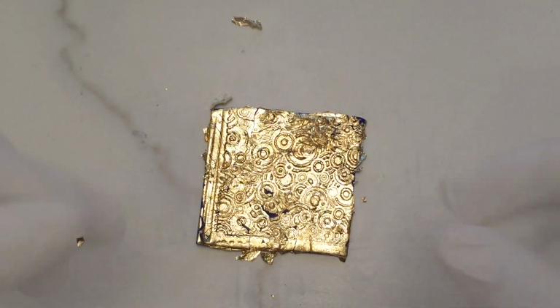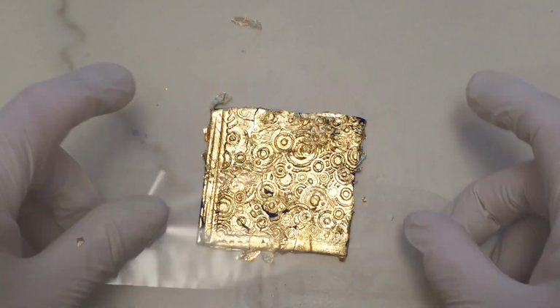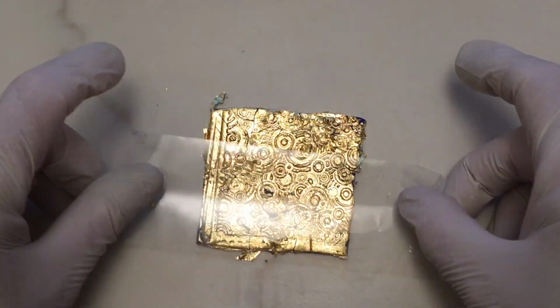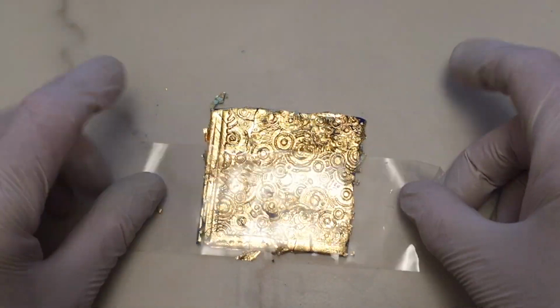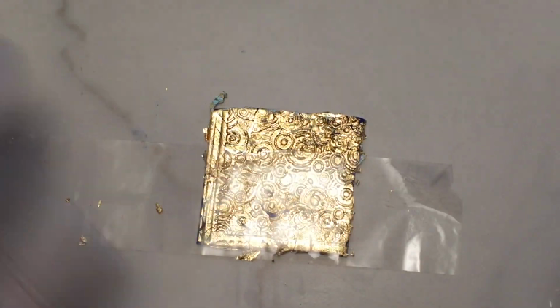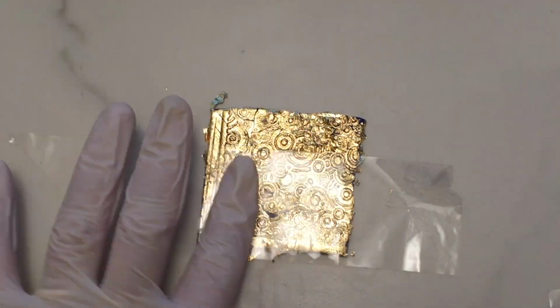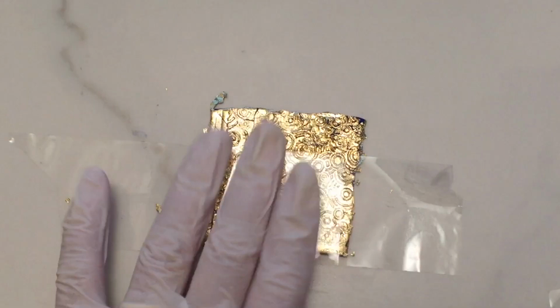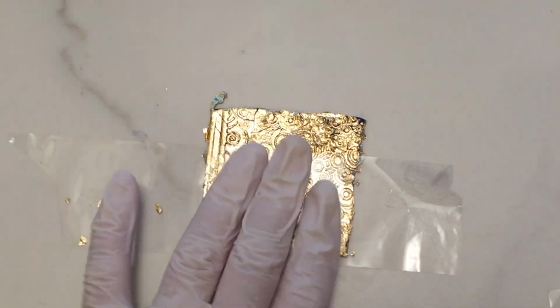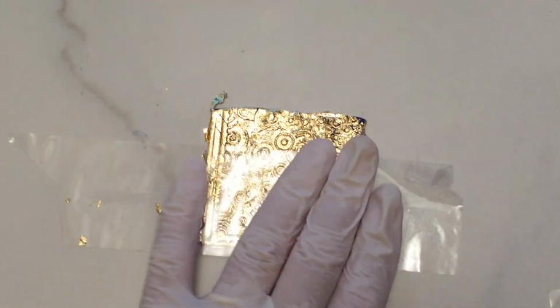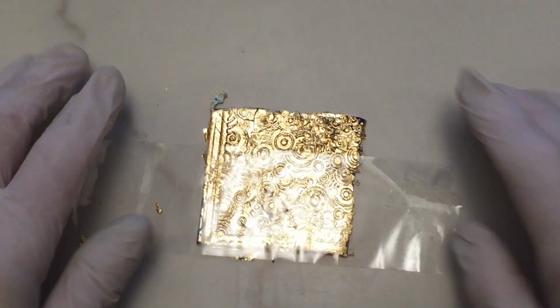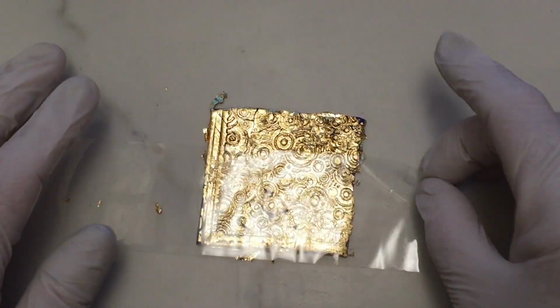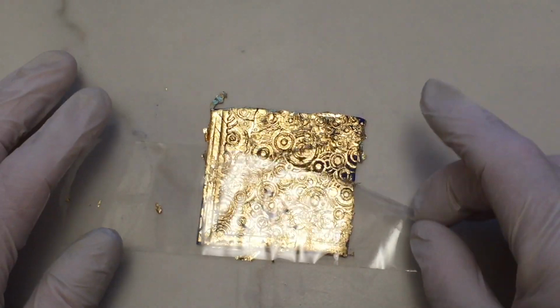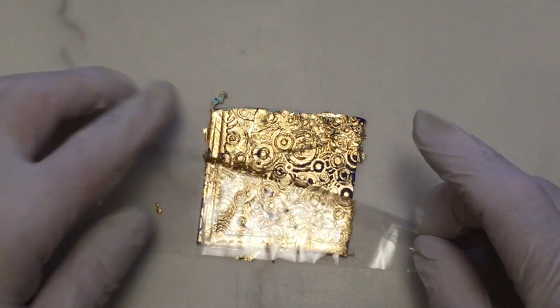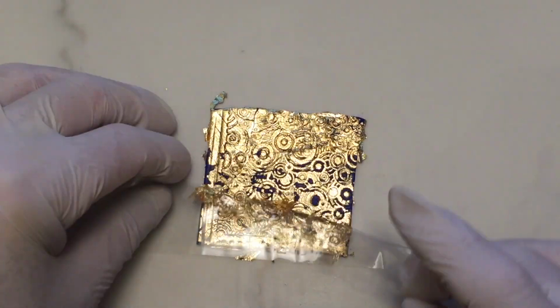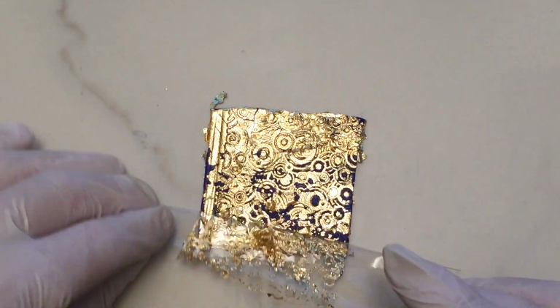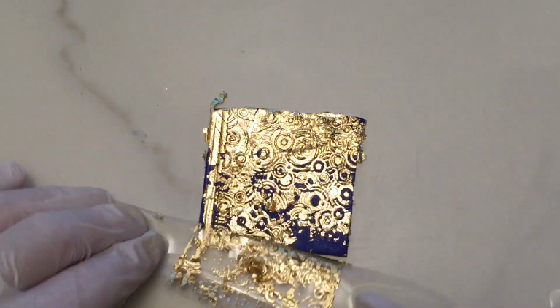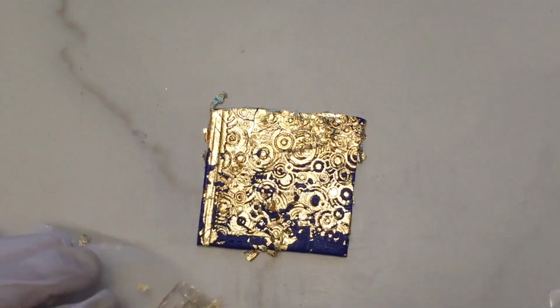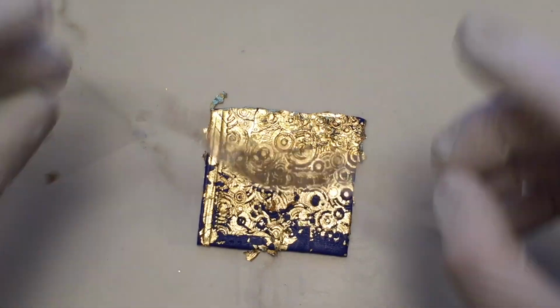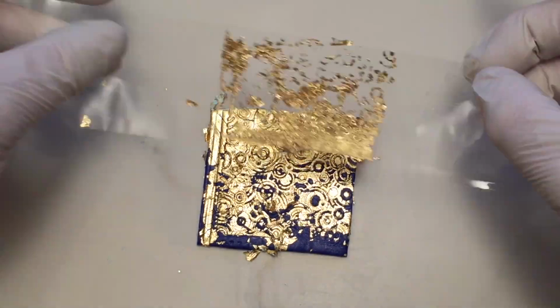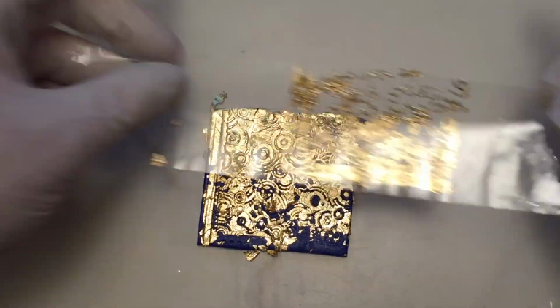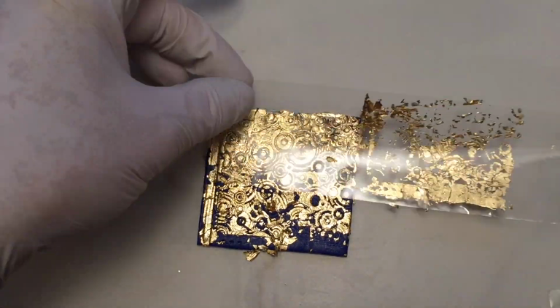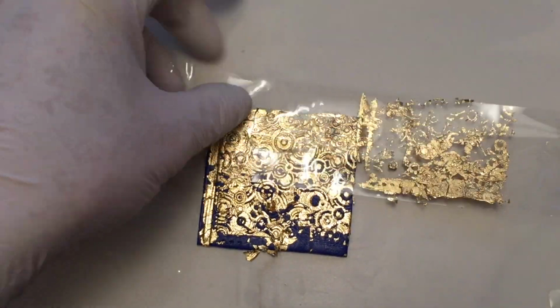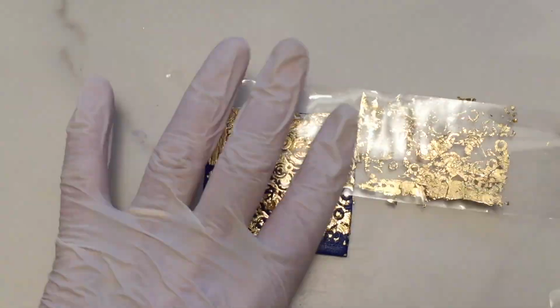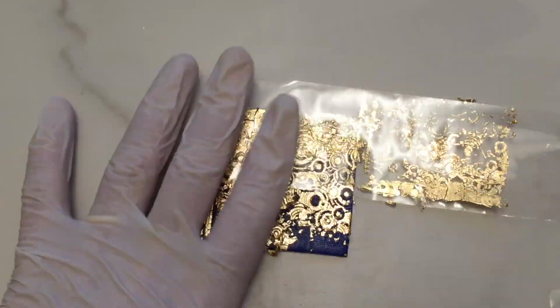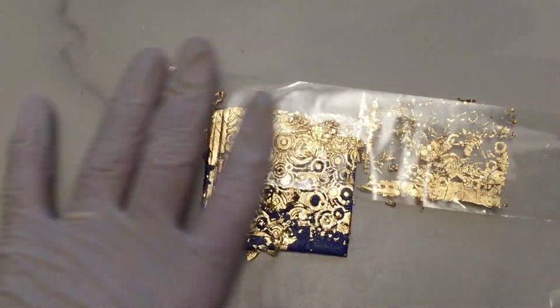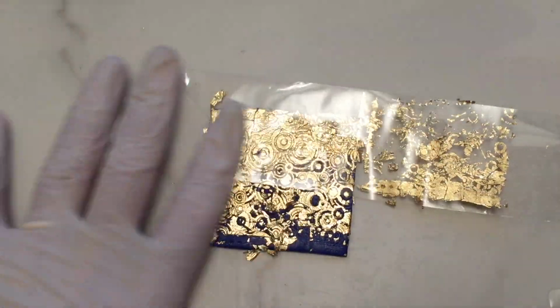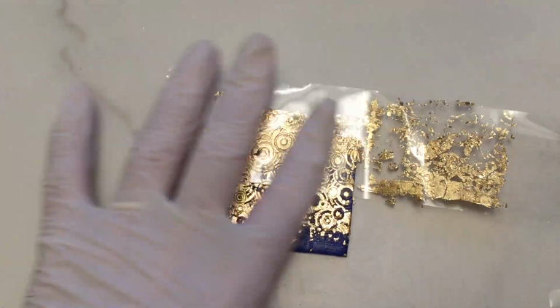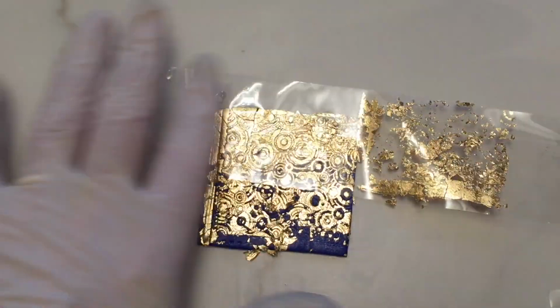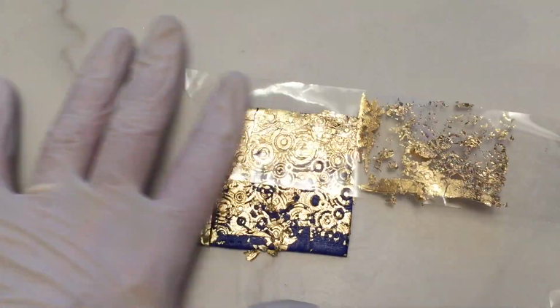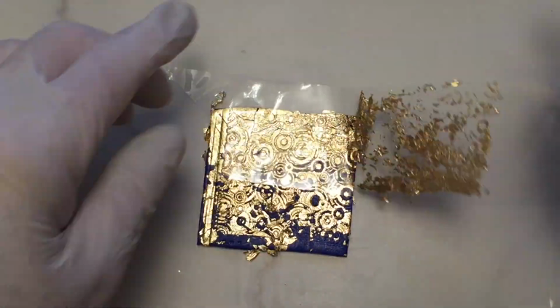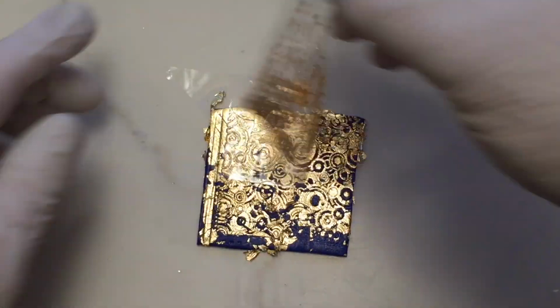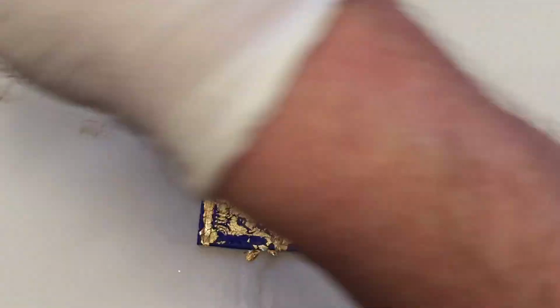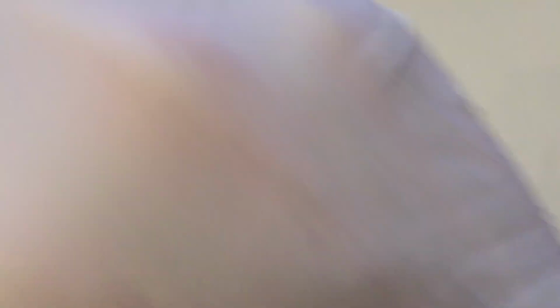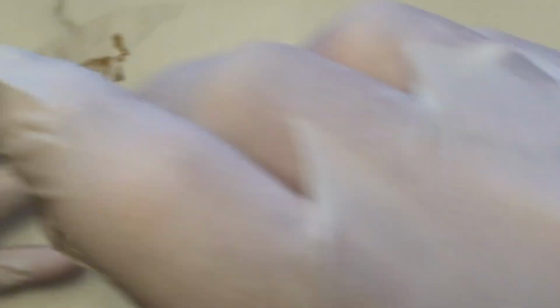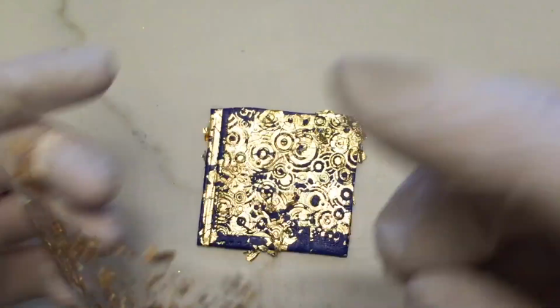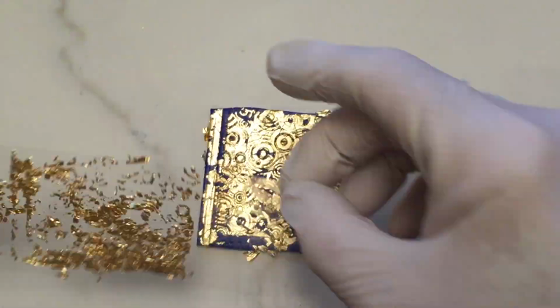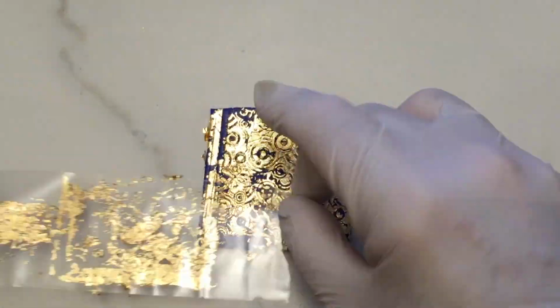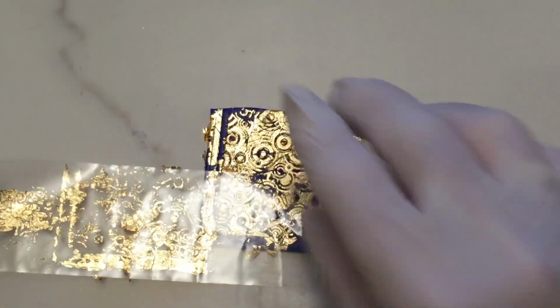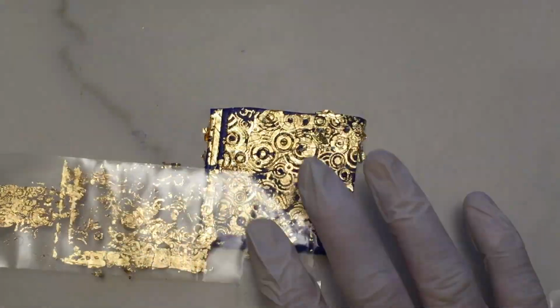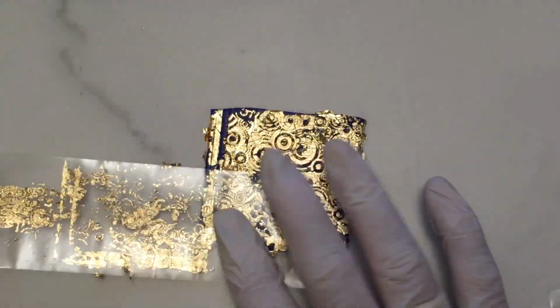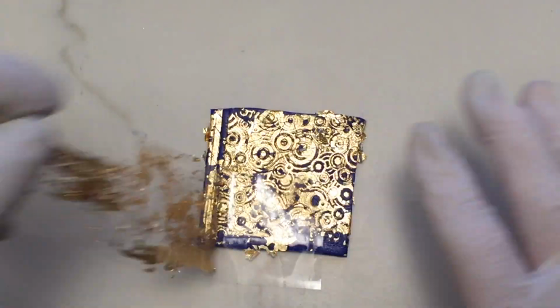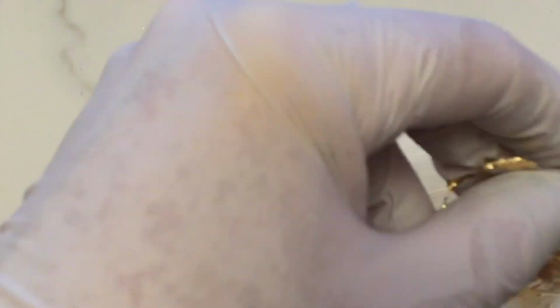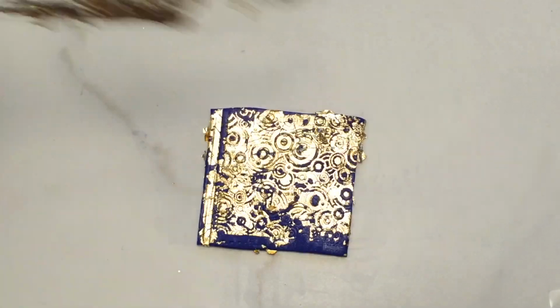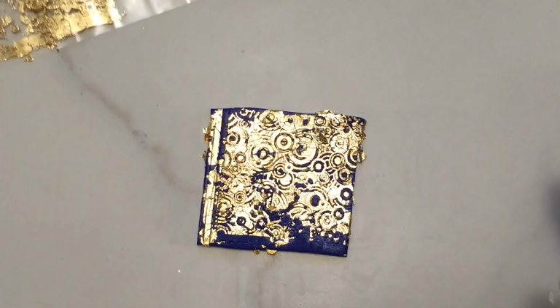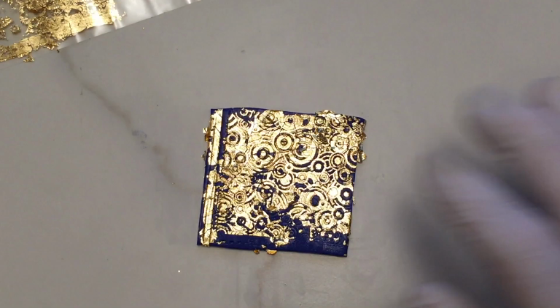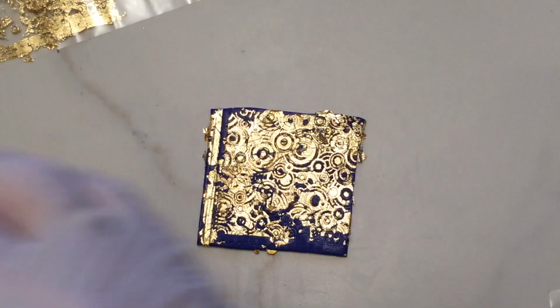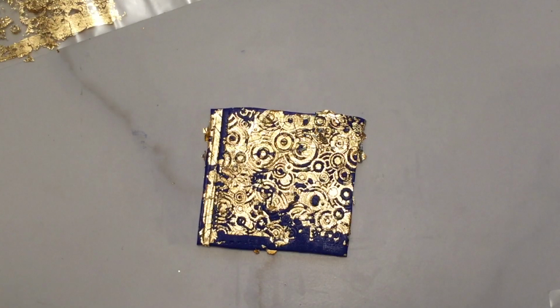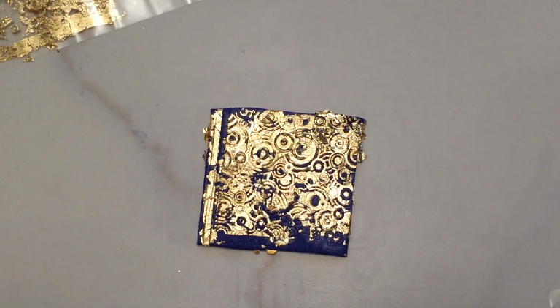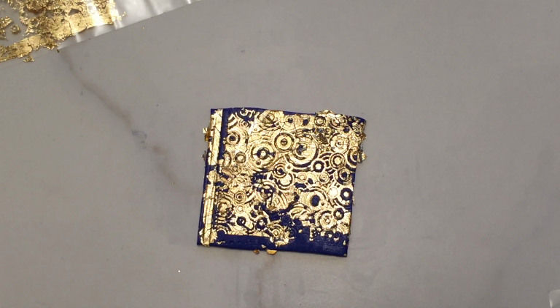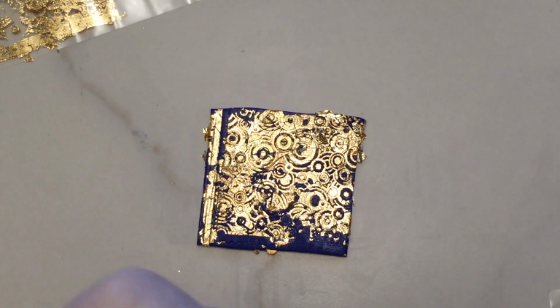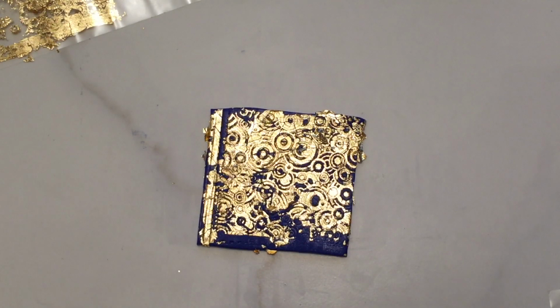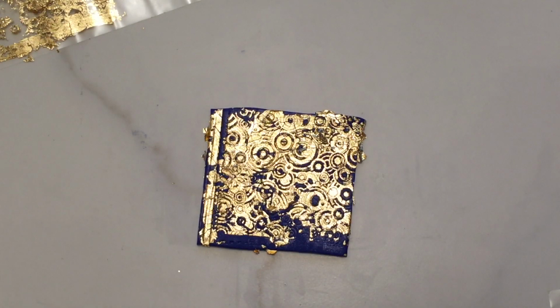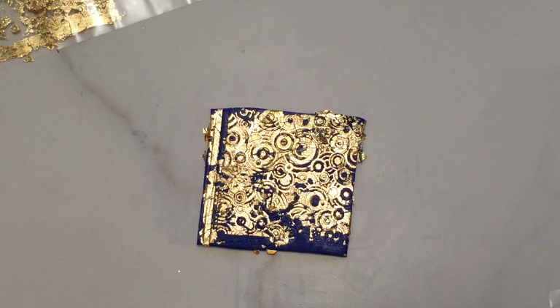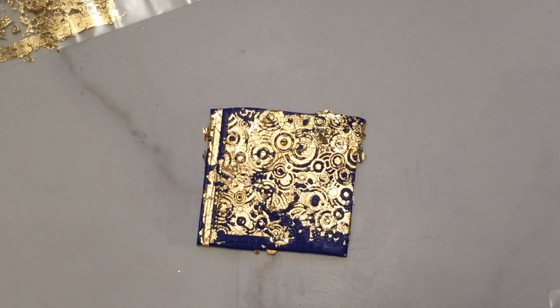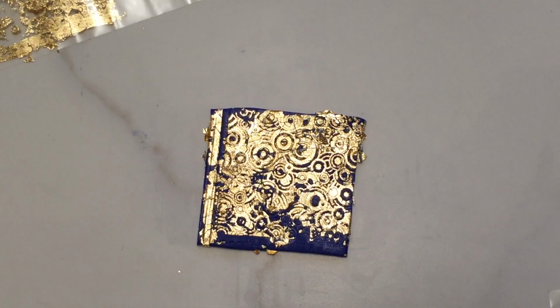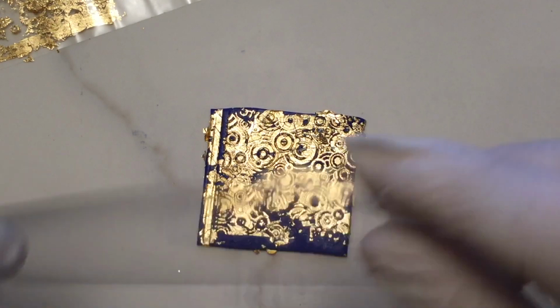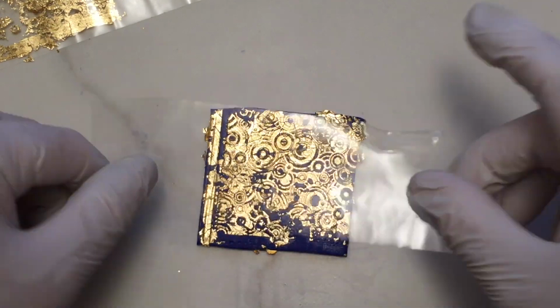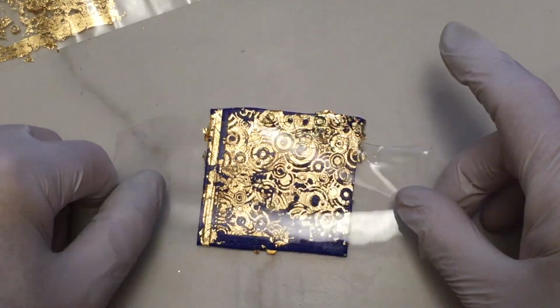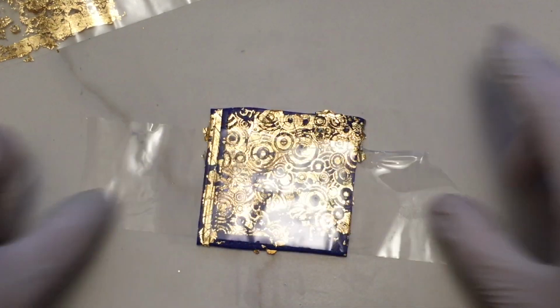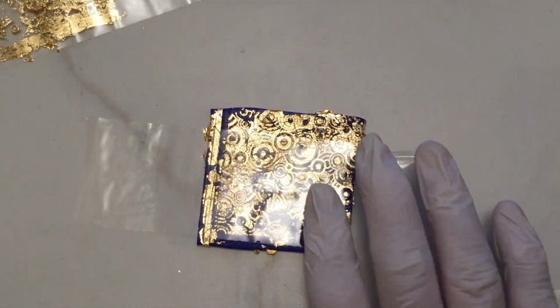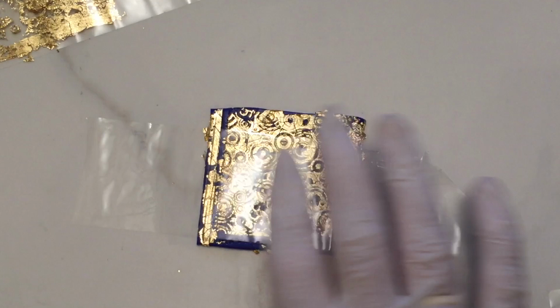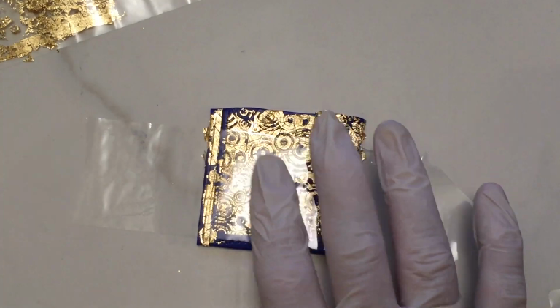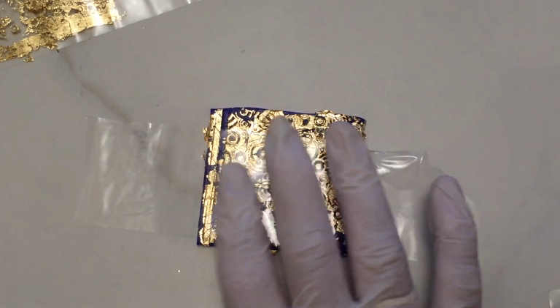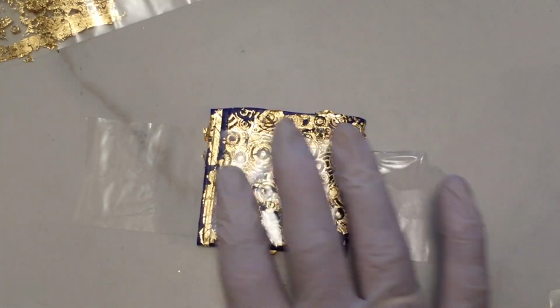I used a strip of packing tape to gently lift off the gold leaf from the higher areas of the clay pattern to expose some of the clay.